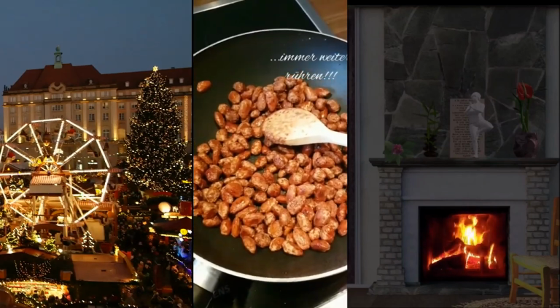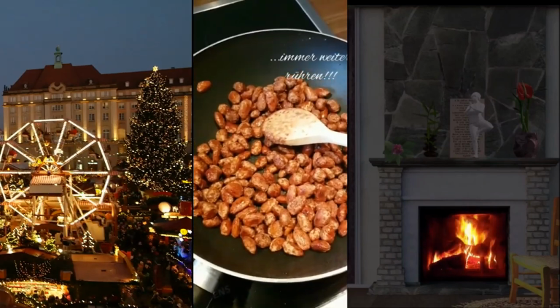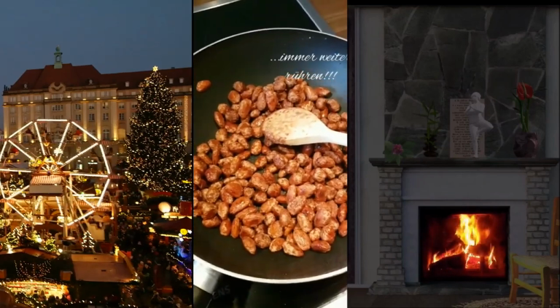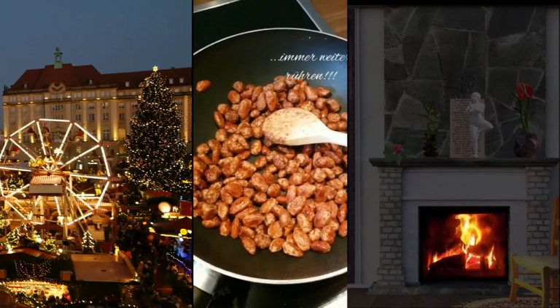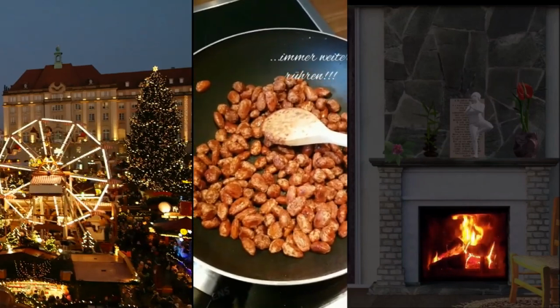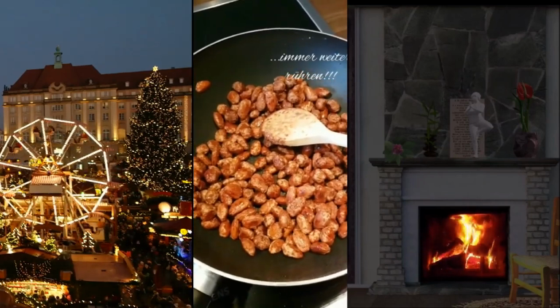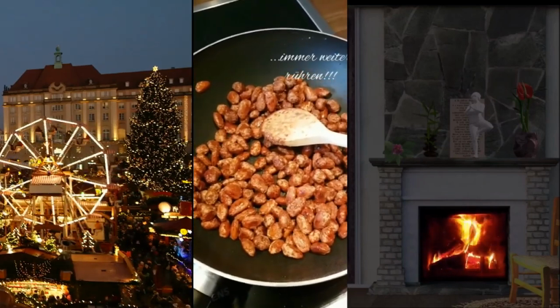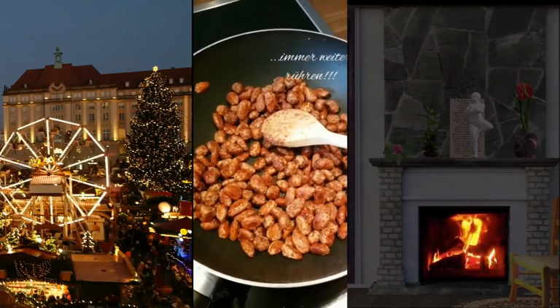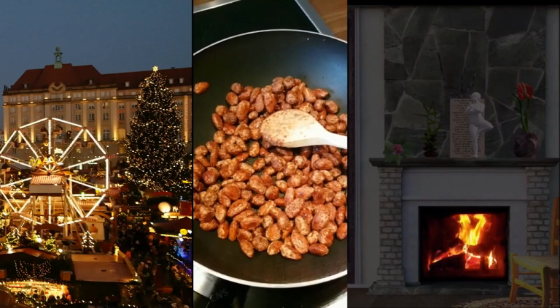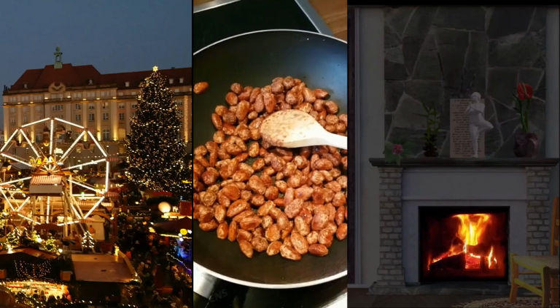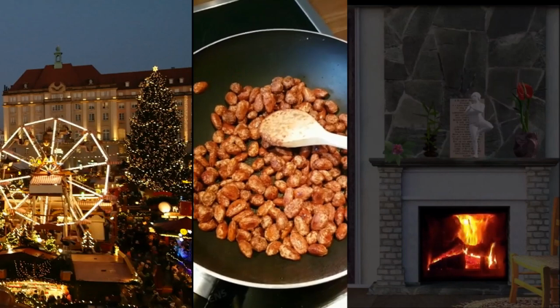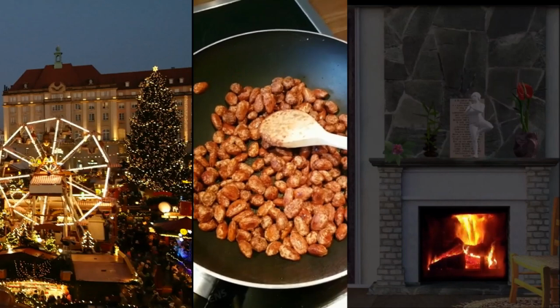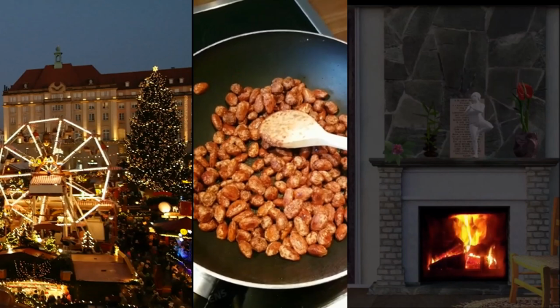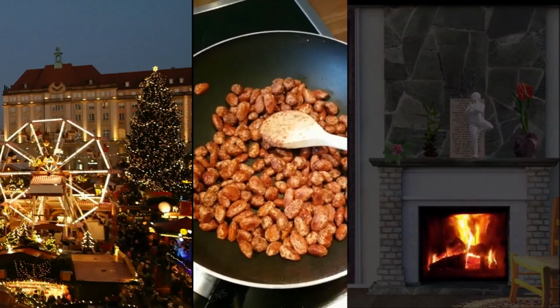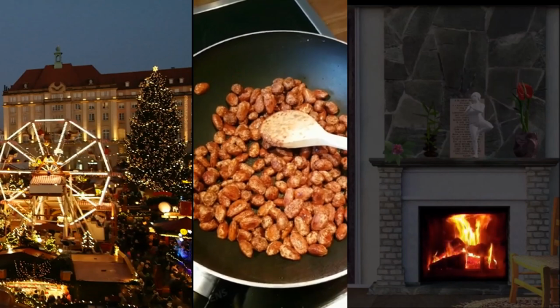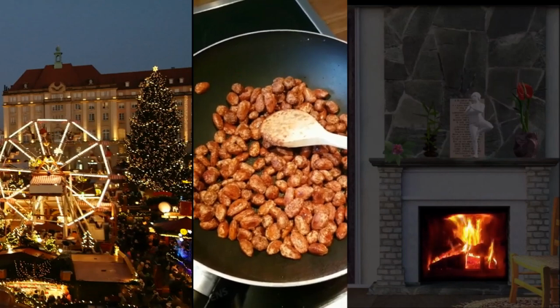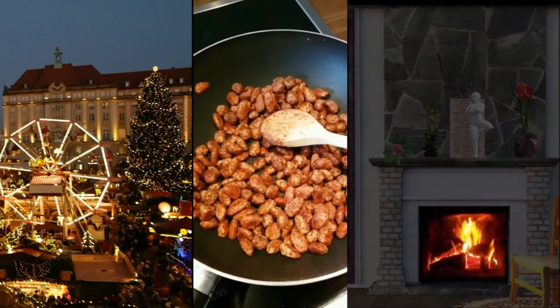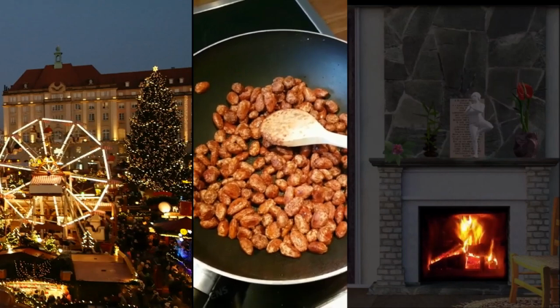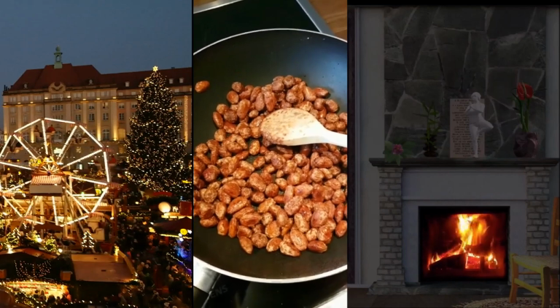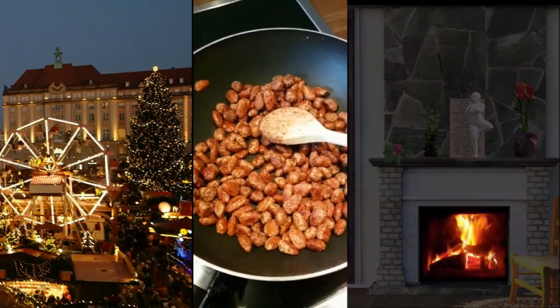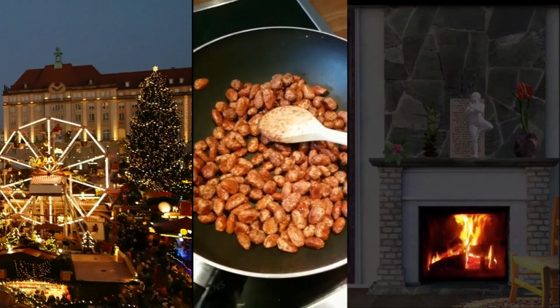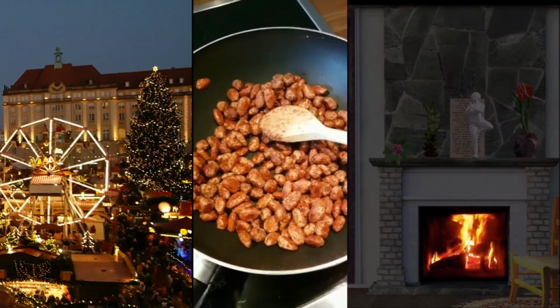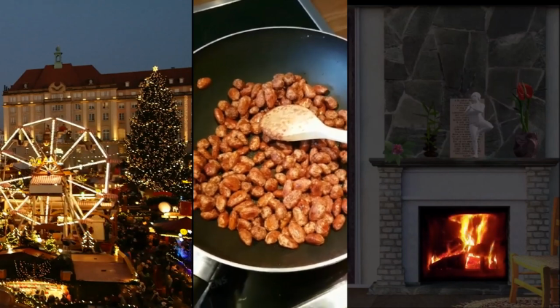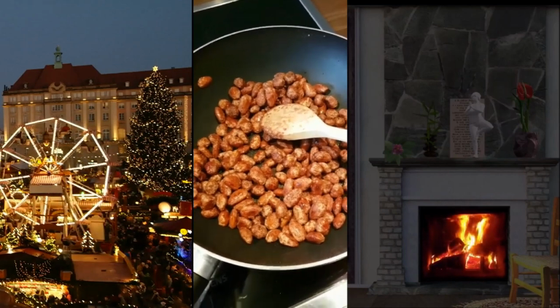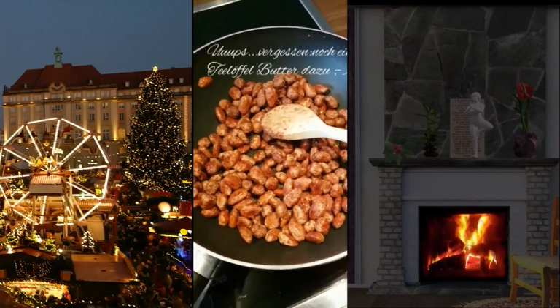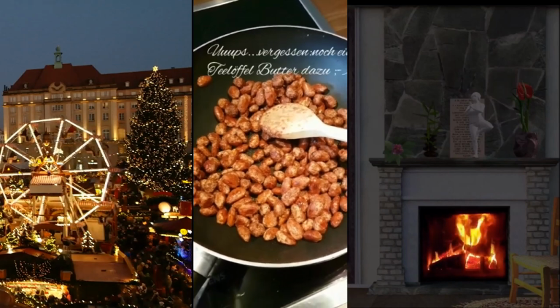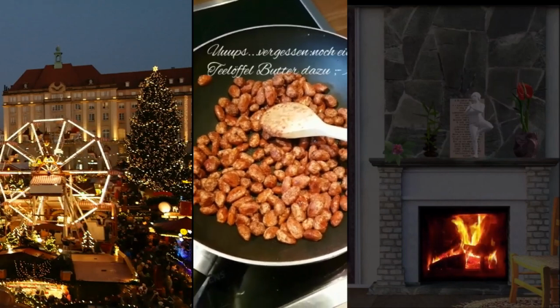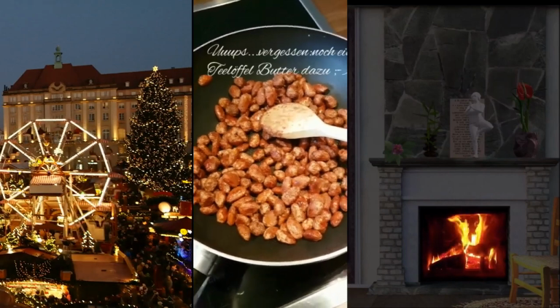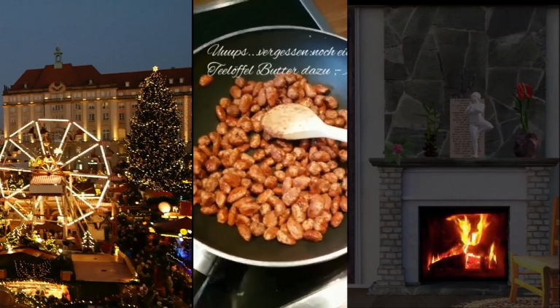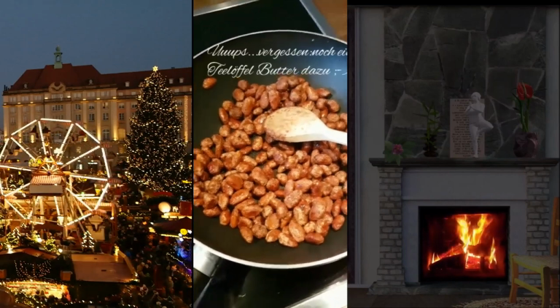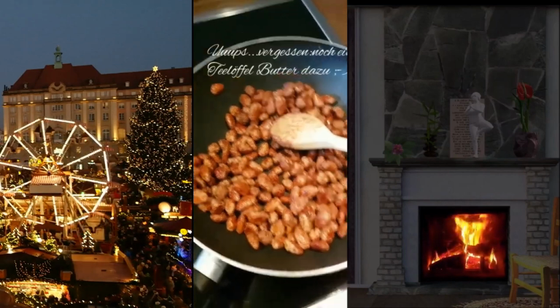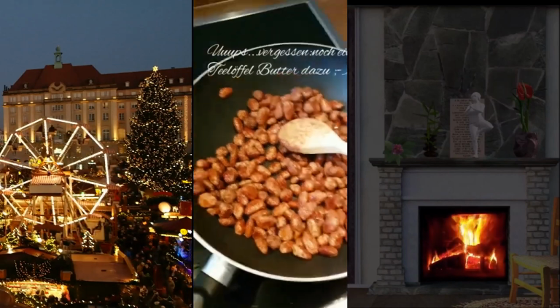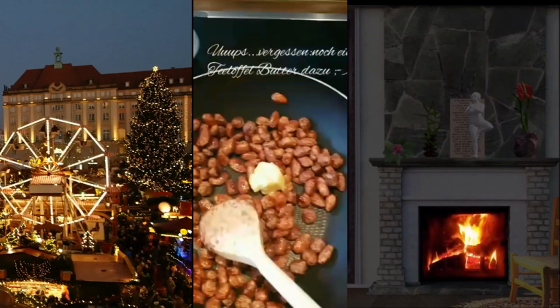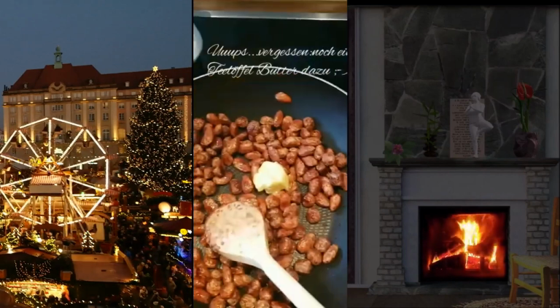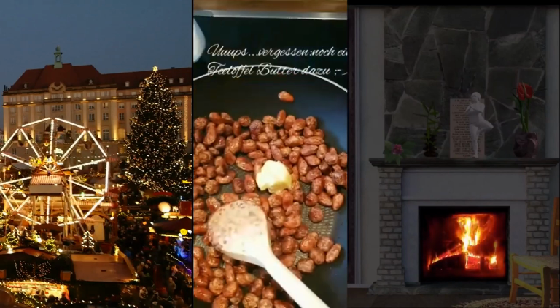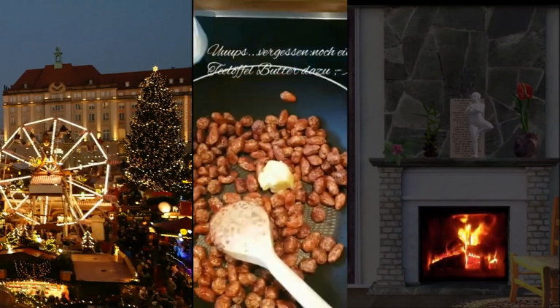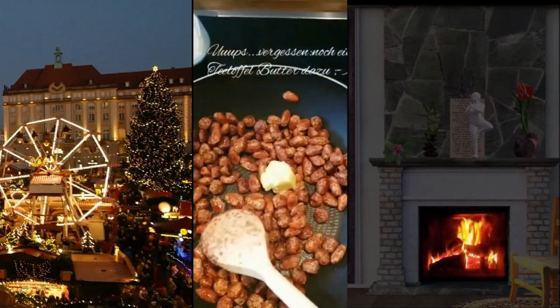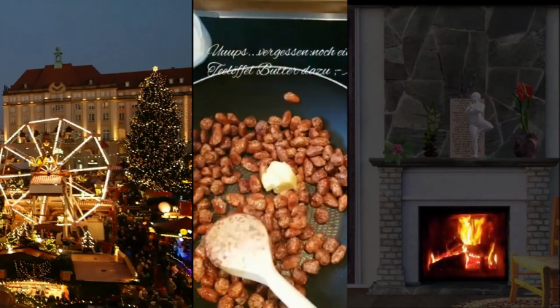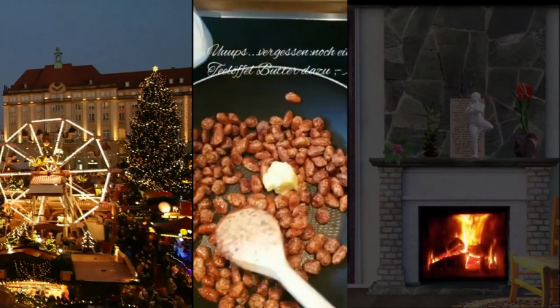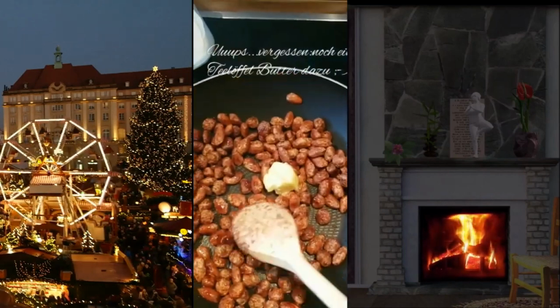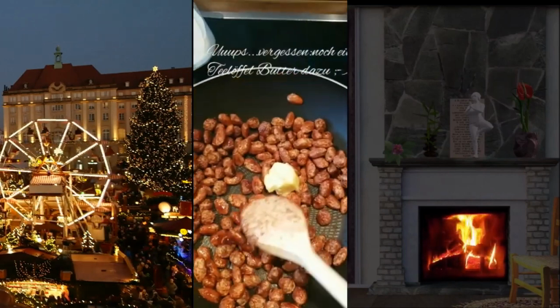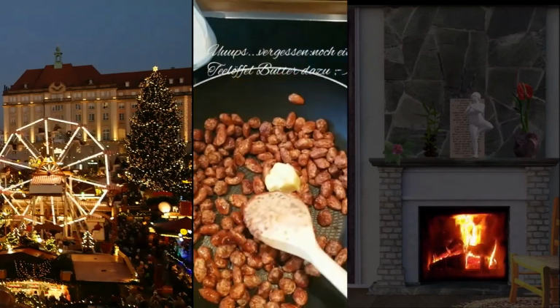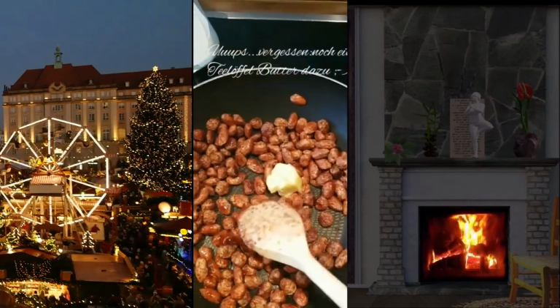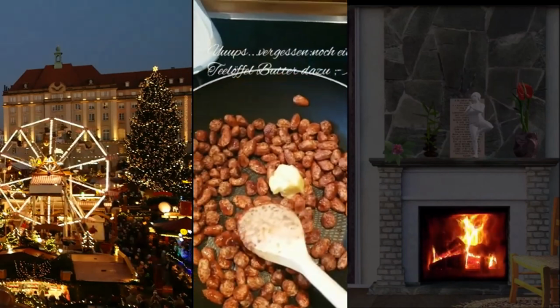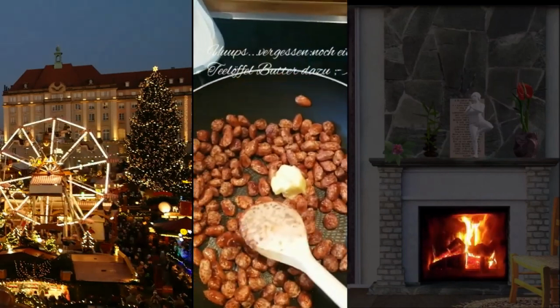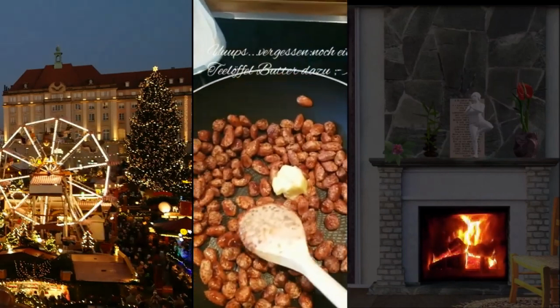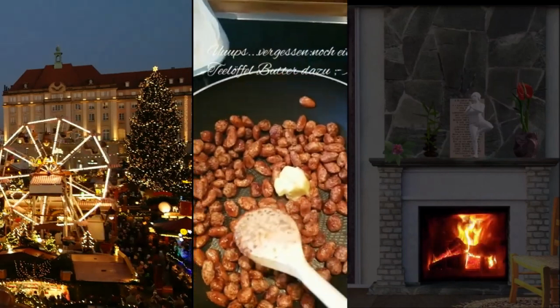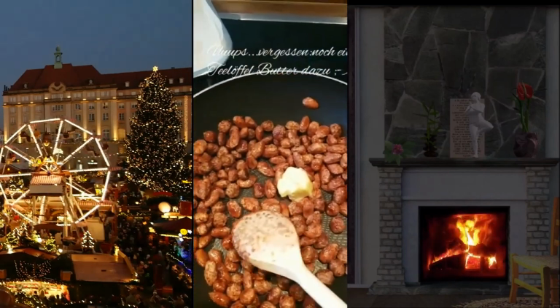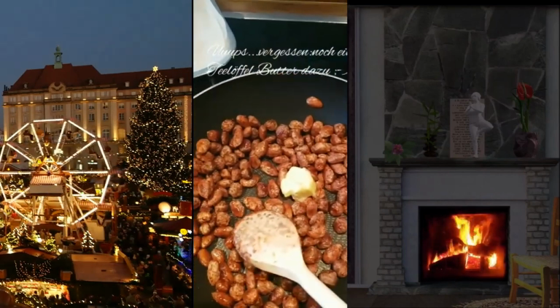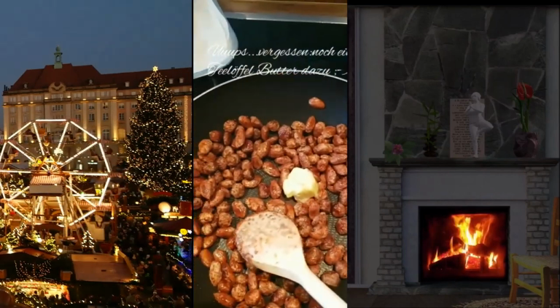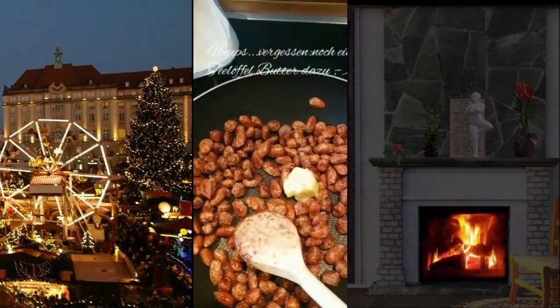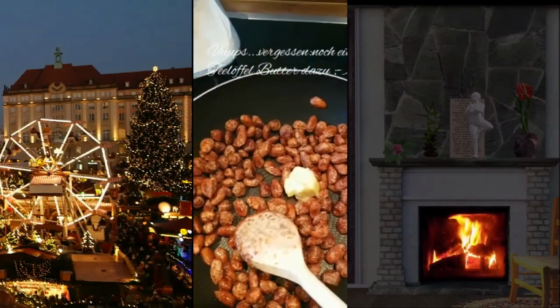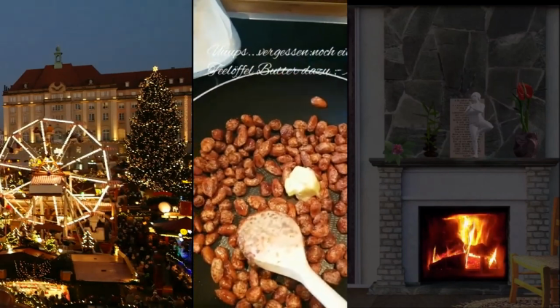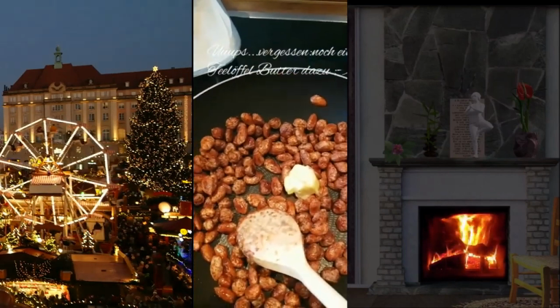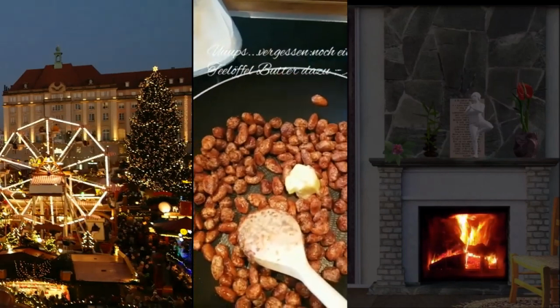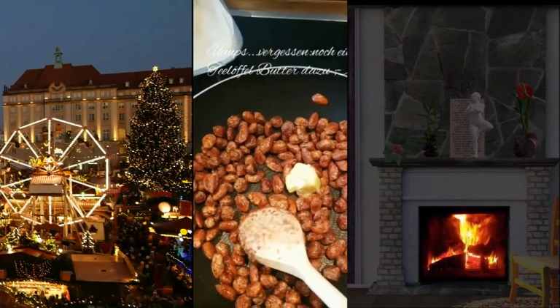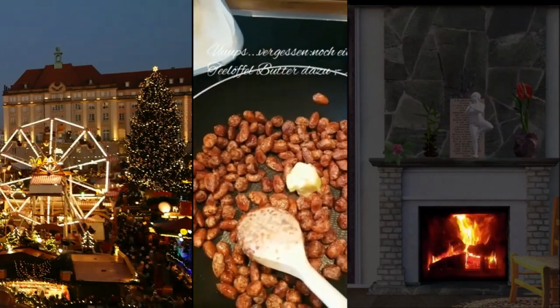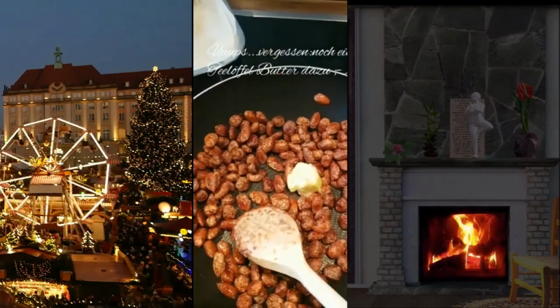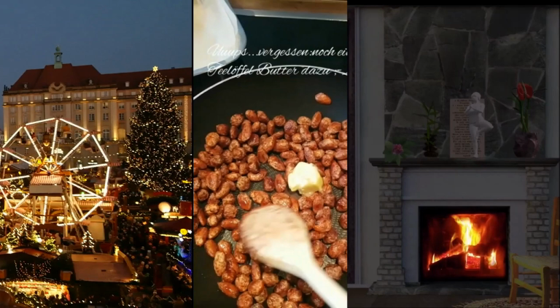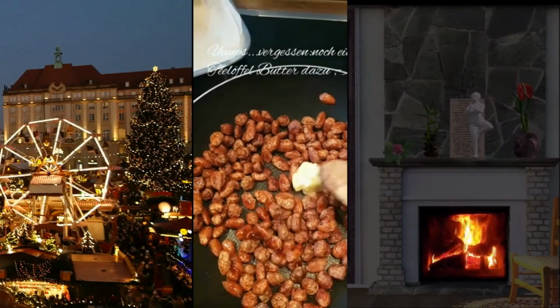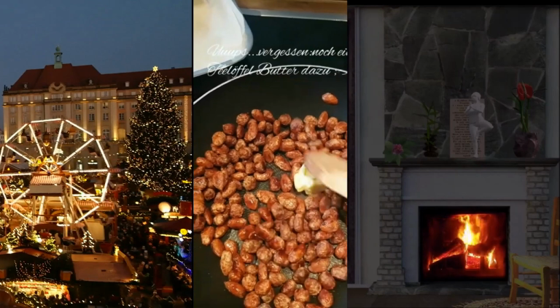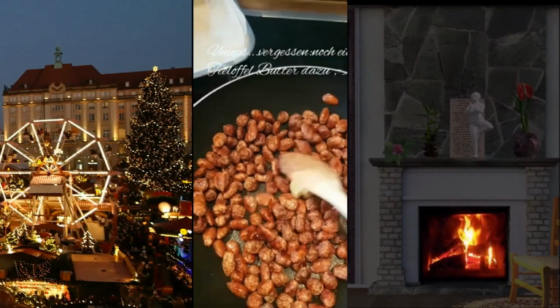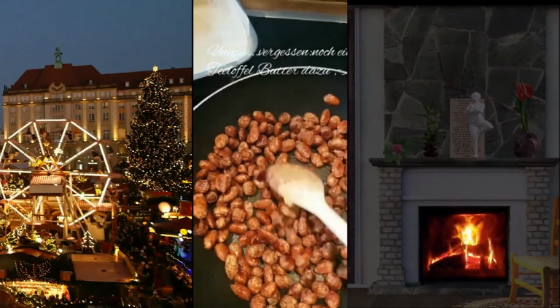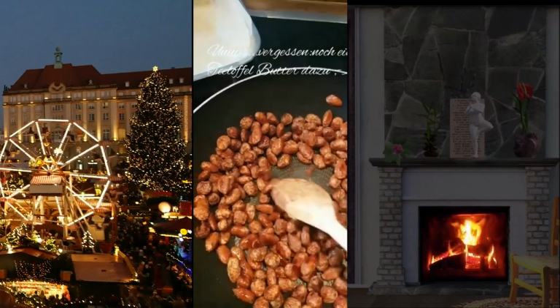So, und nun glänzen unsere Mandeln wieder schön. Das ist gut. Und zweitens kleben sie dann beim Auskühlen nicht so aneinander.